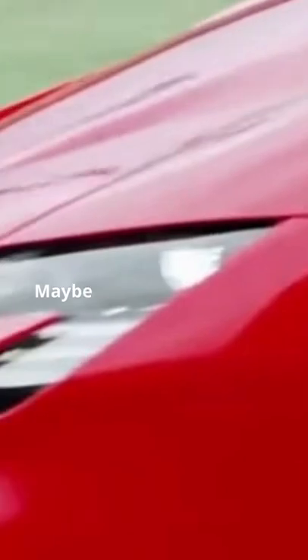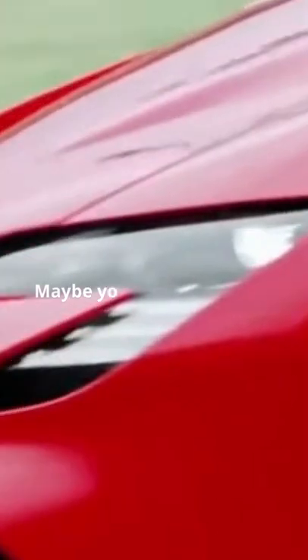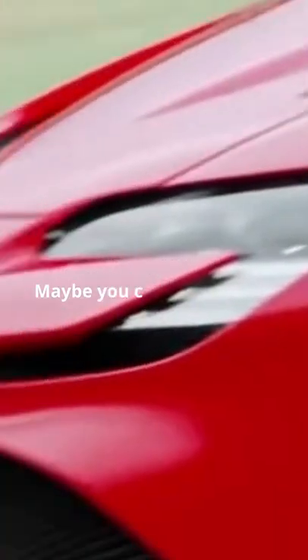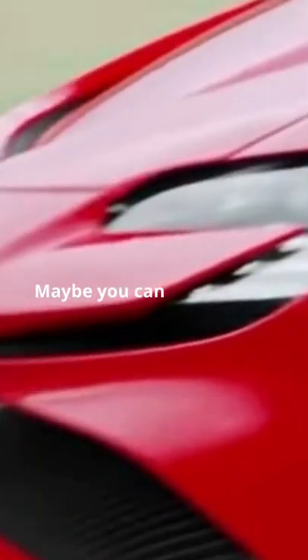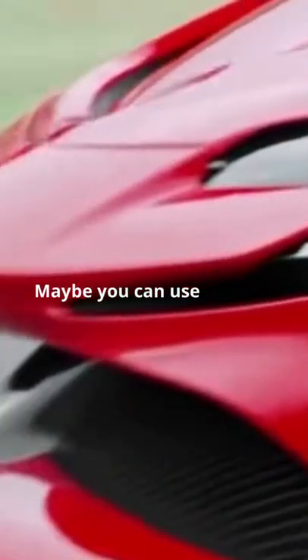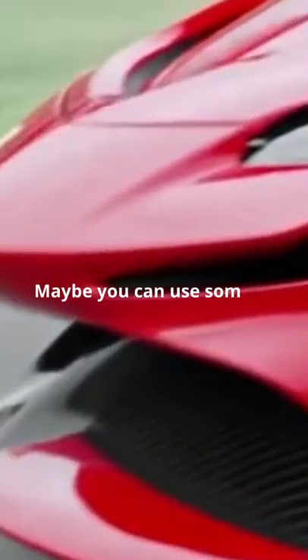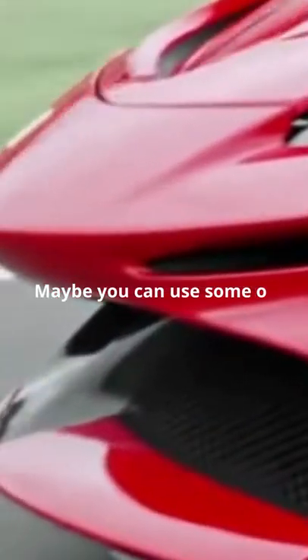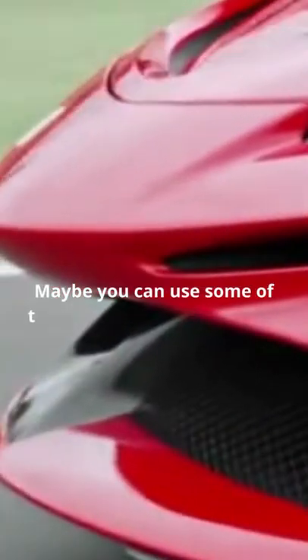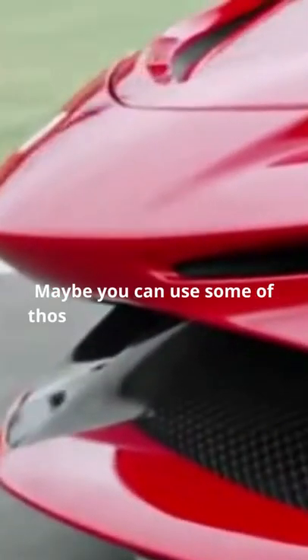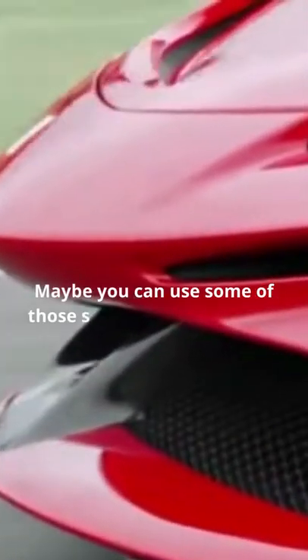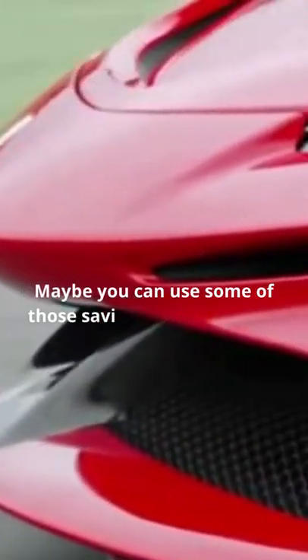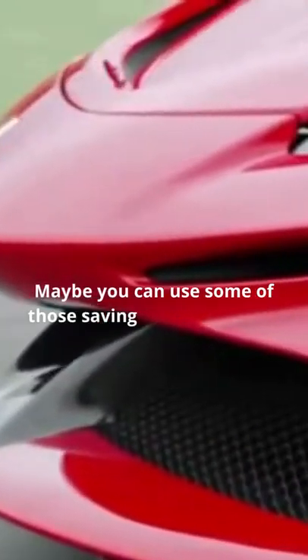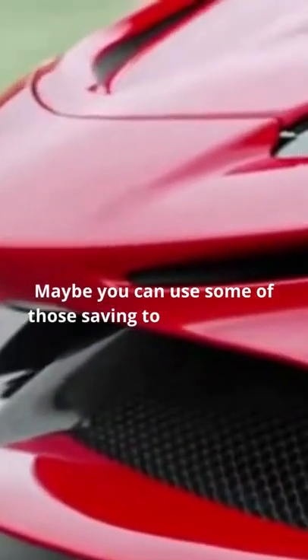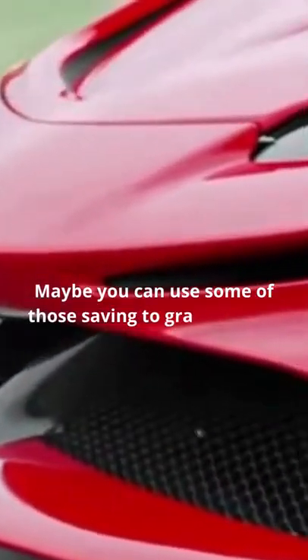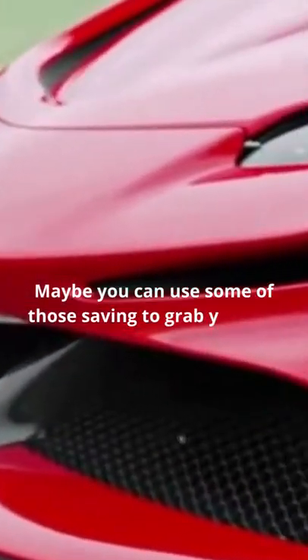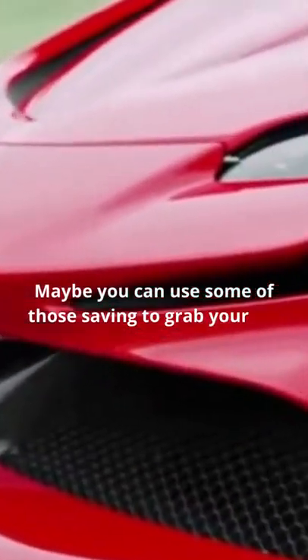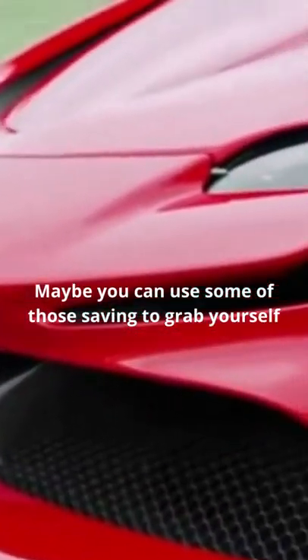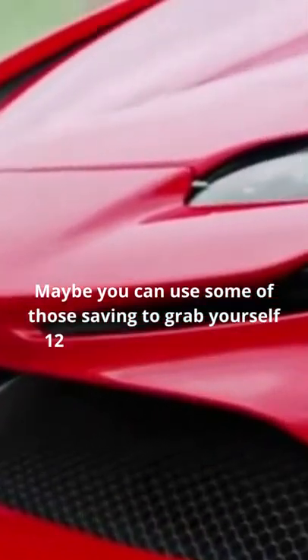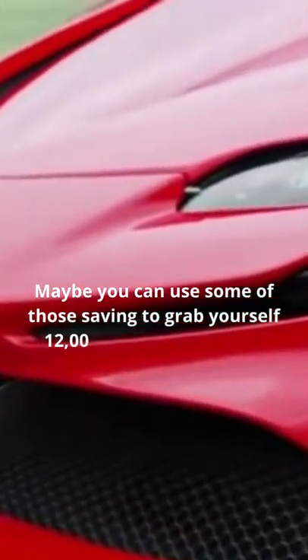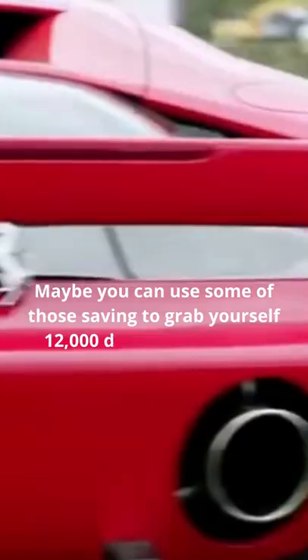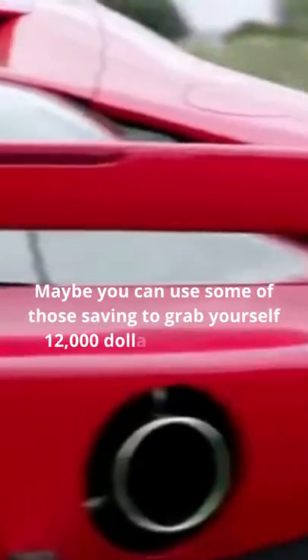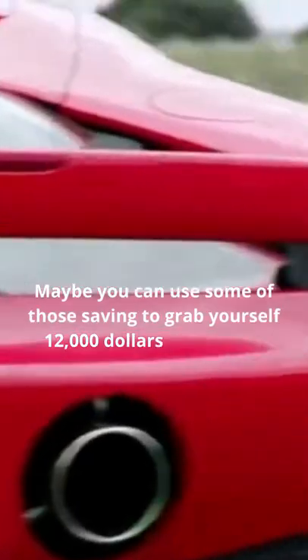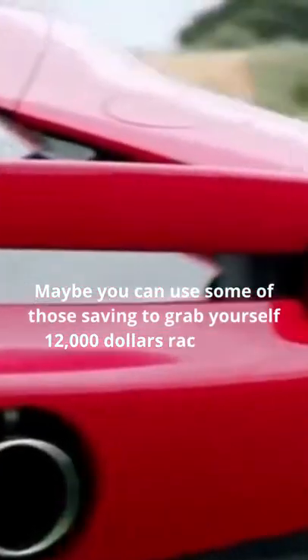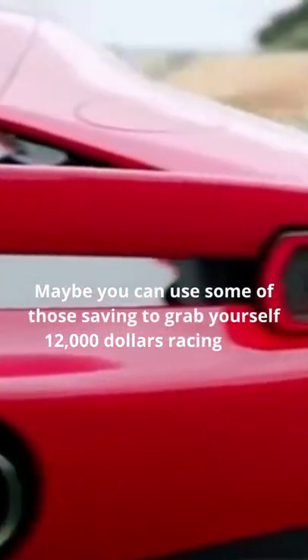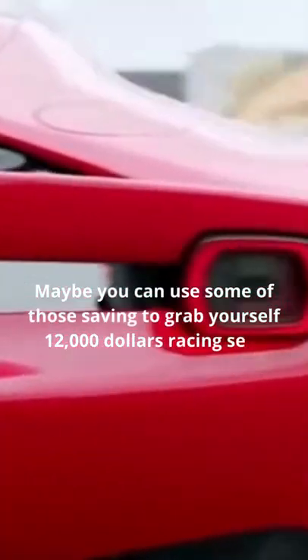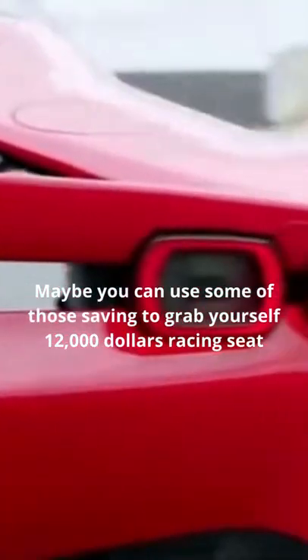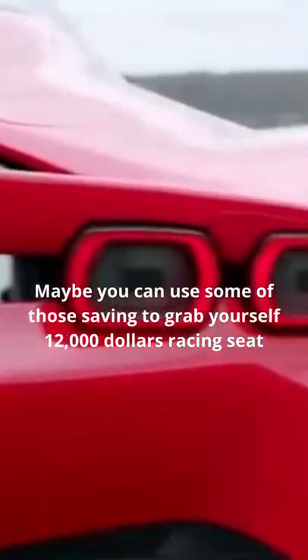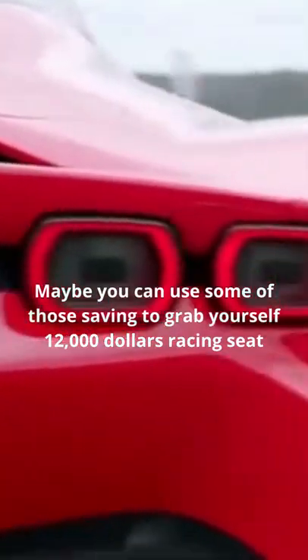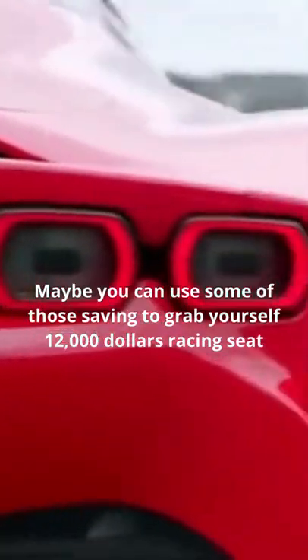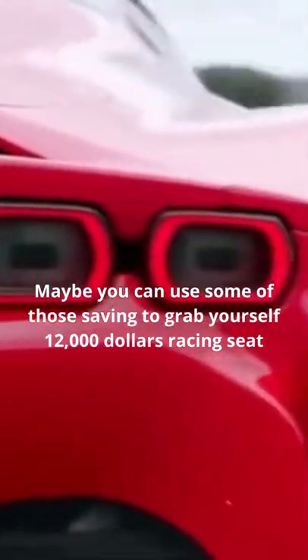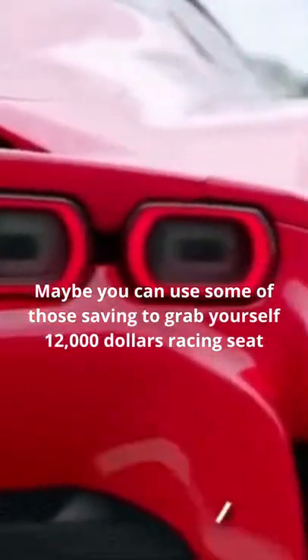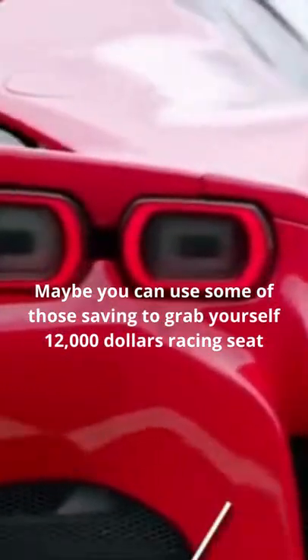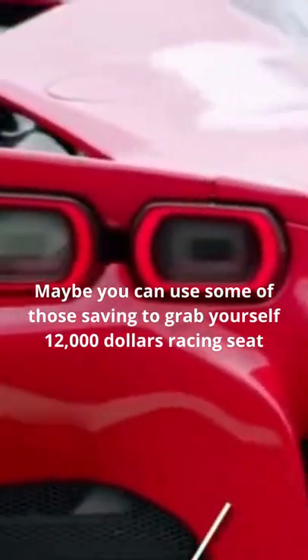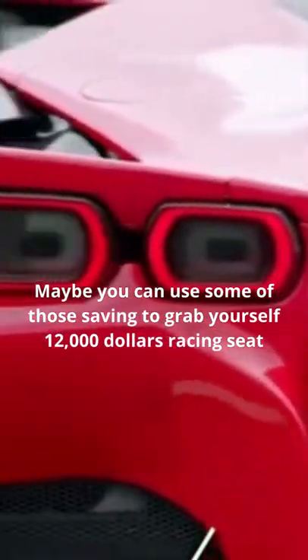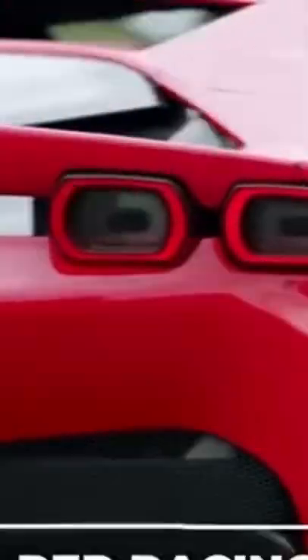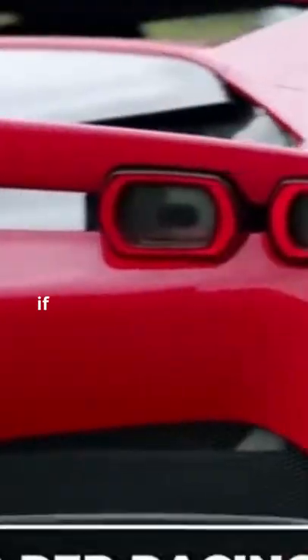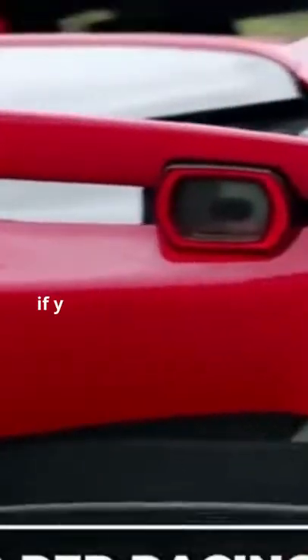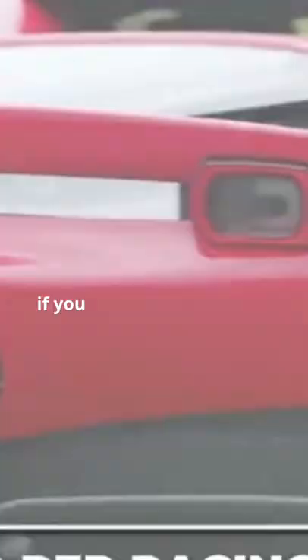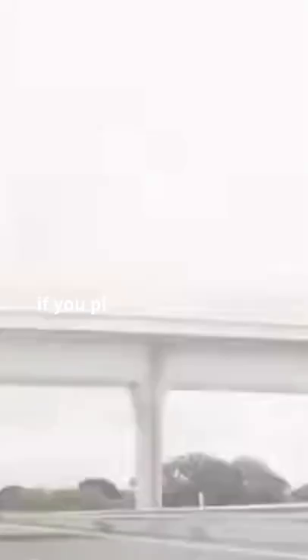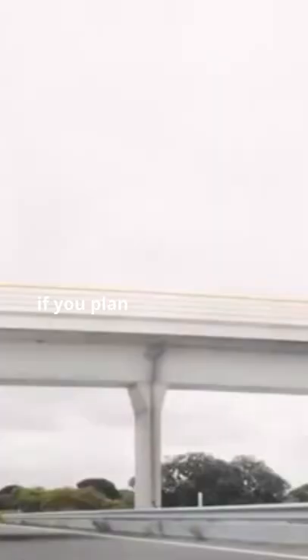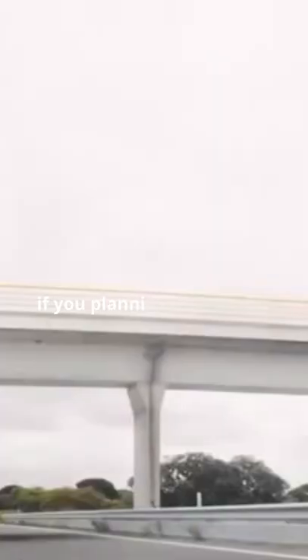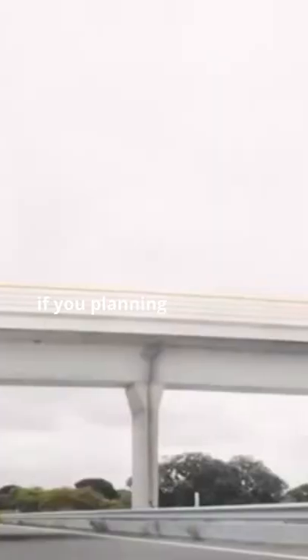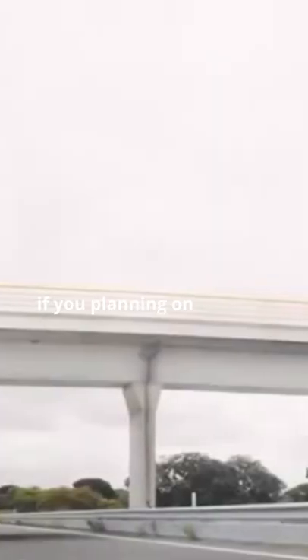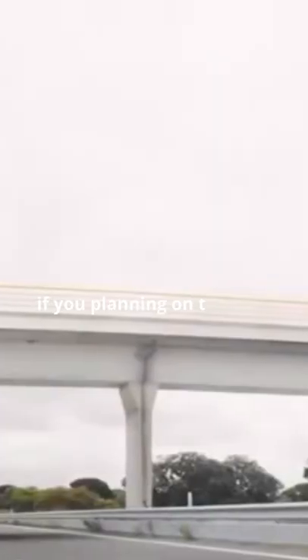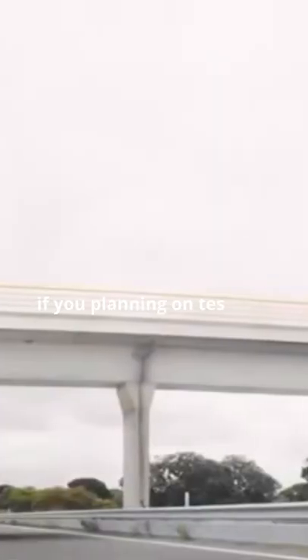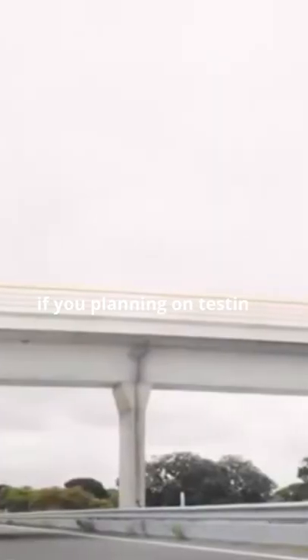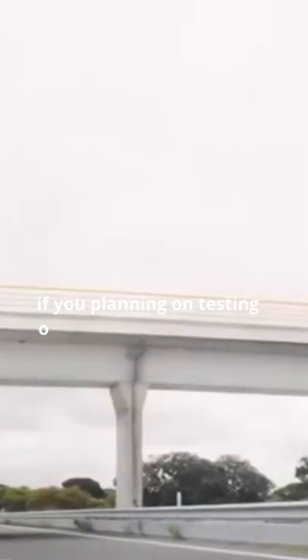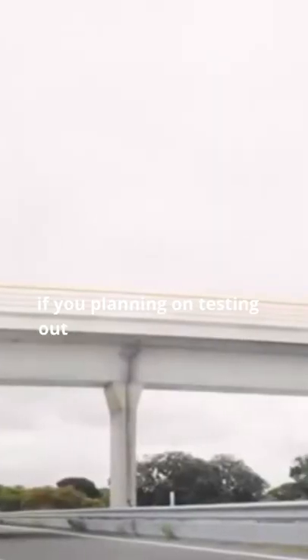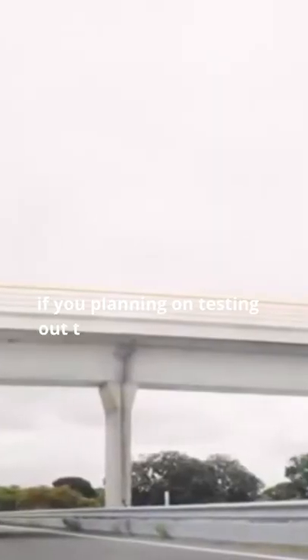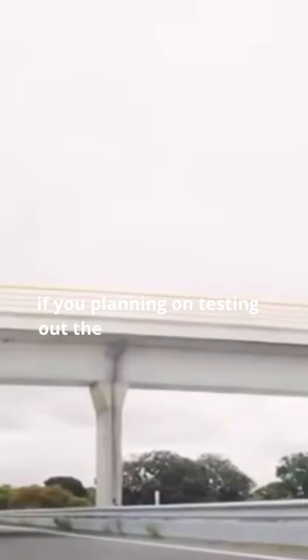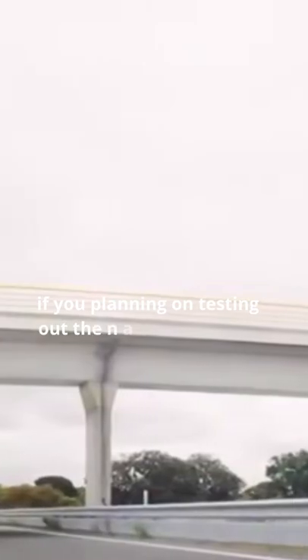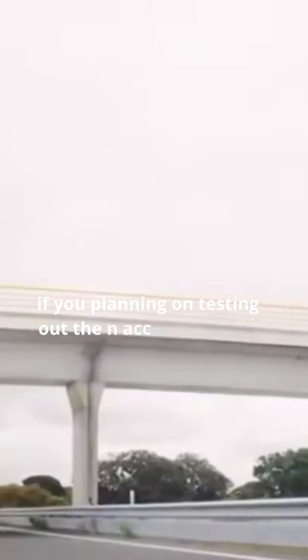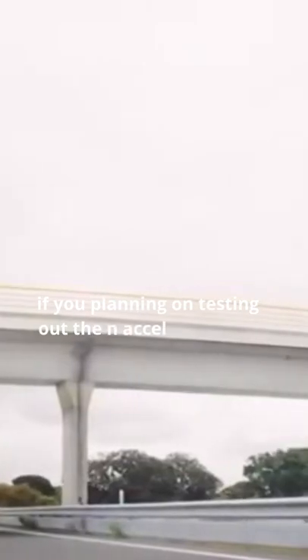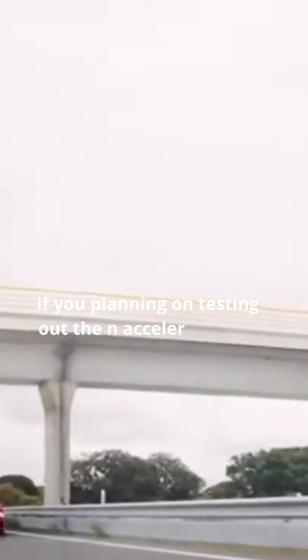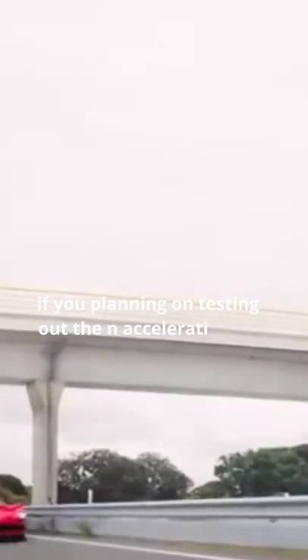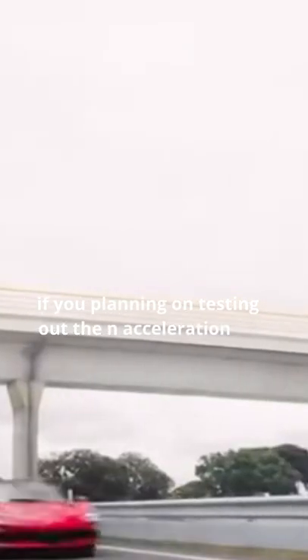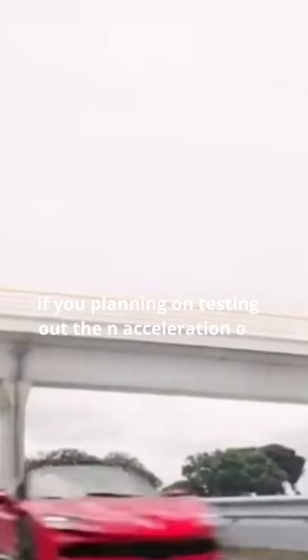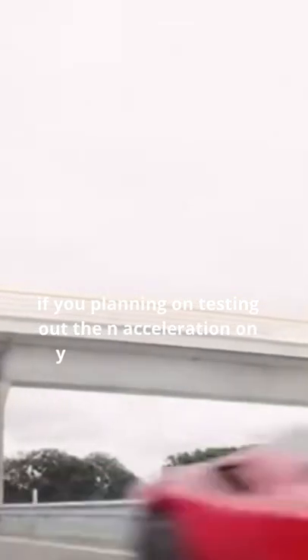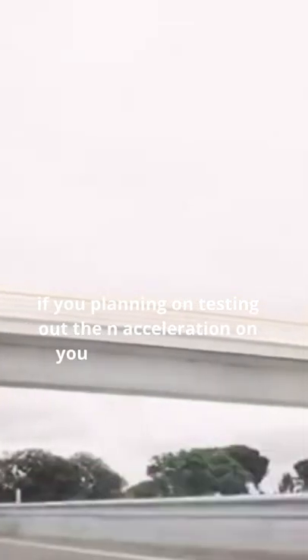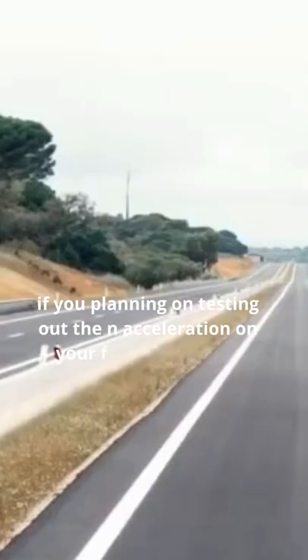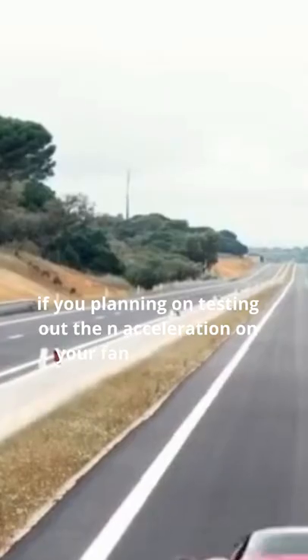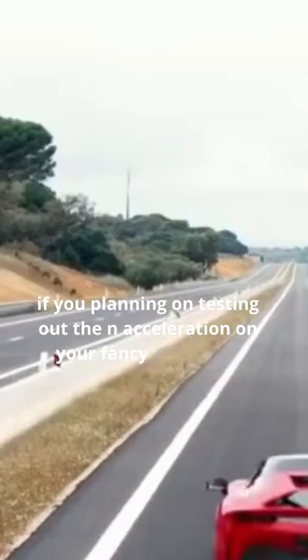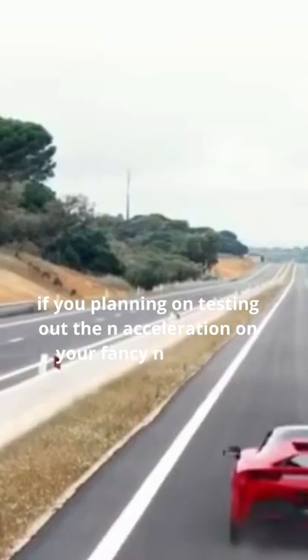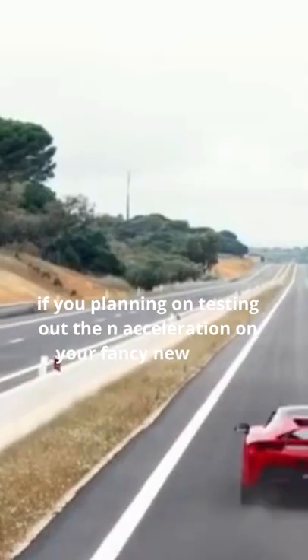Maybe you could use some of those savings to grab yourself some $12,000 racing seats, if you're planning on testing out the acceleration on your fancy new hybrid.